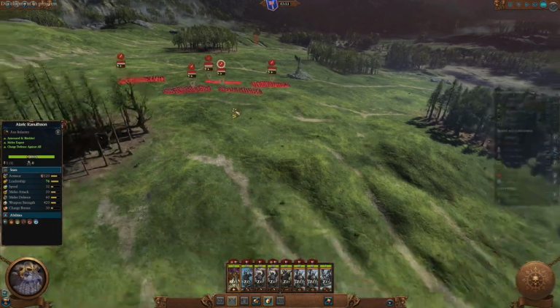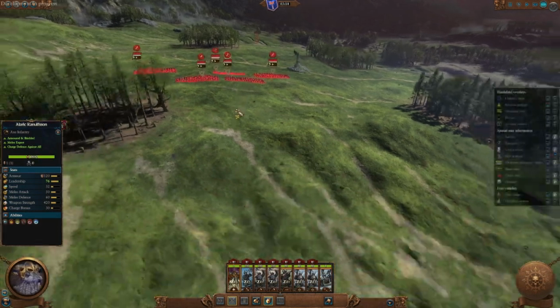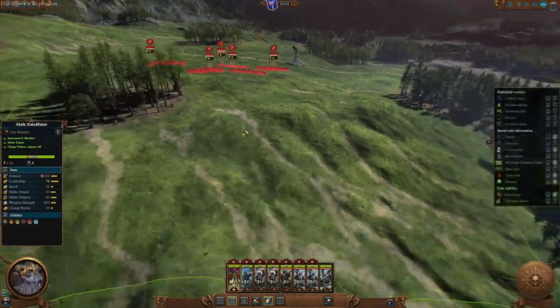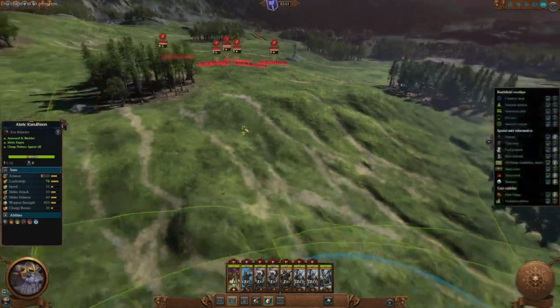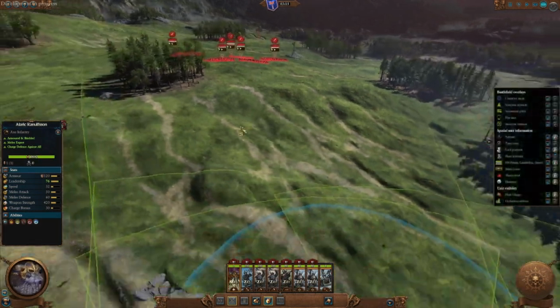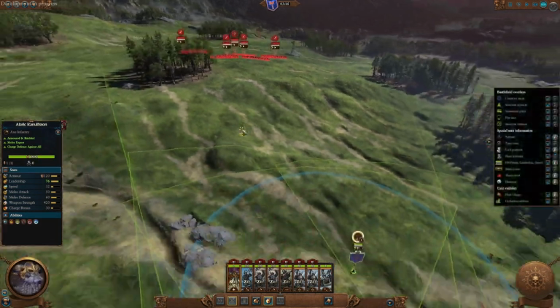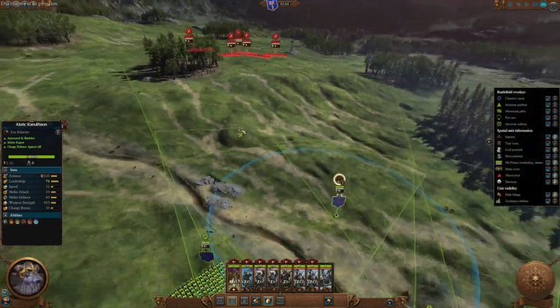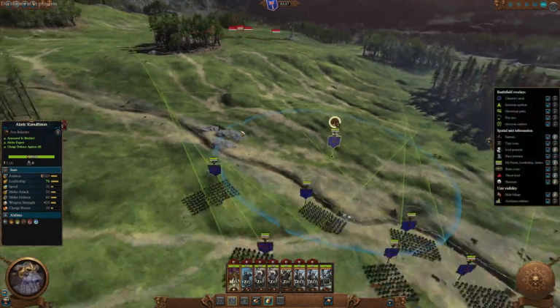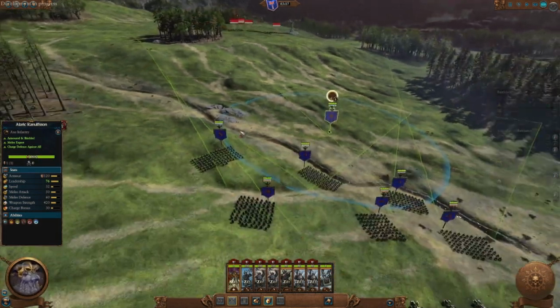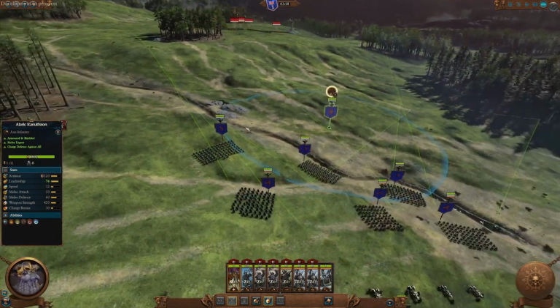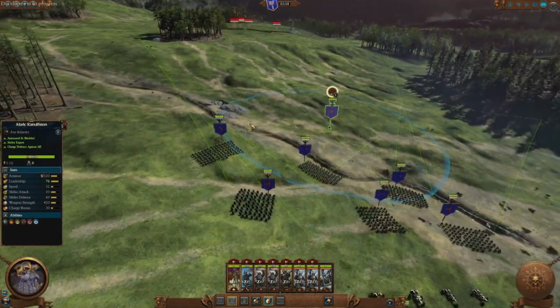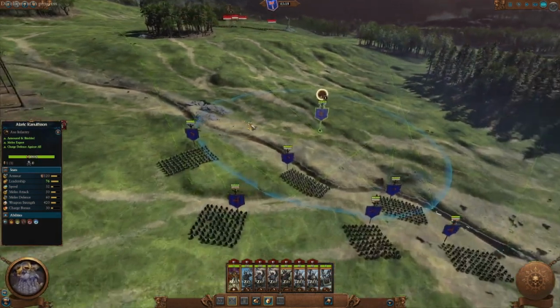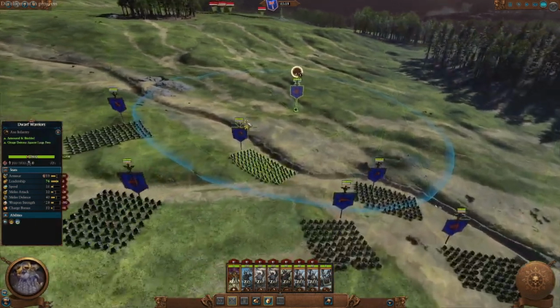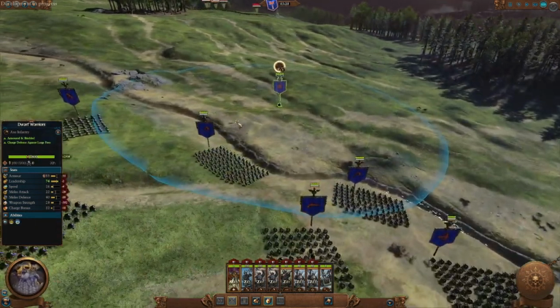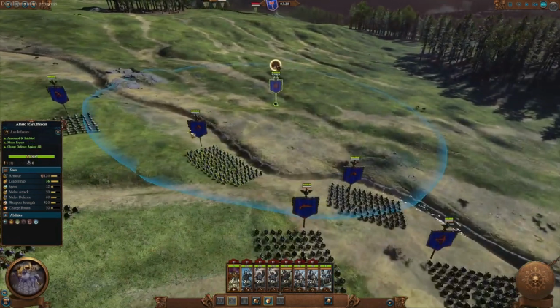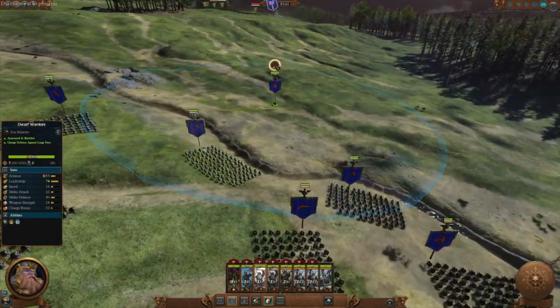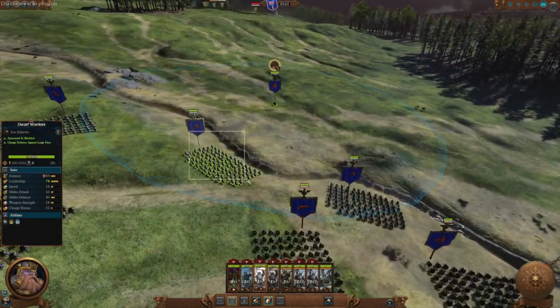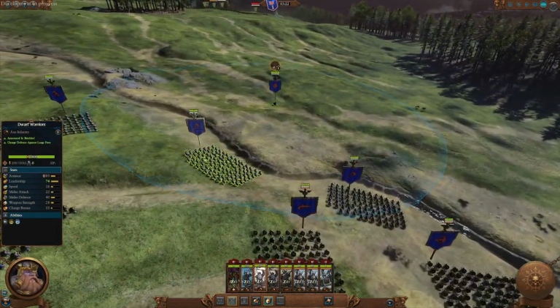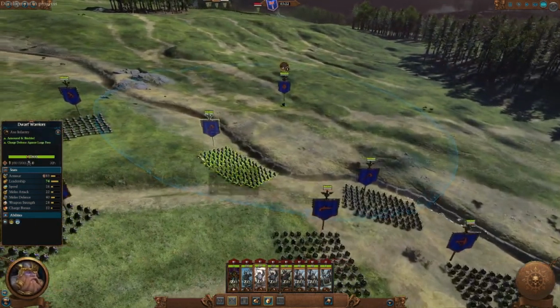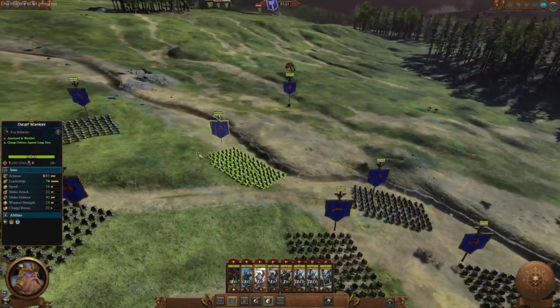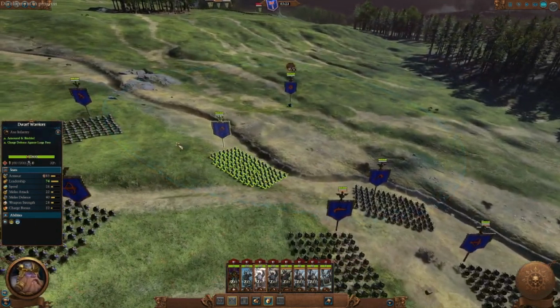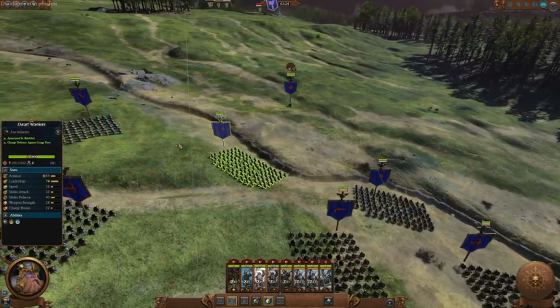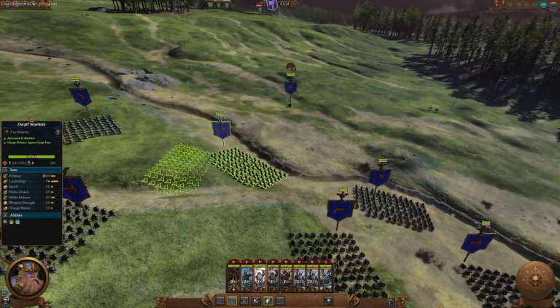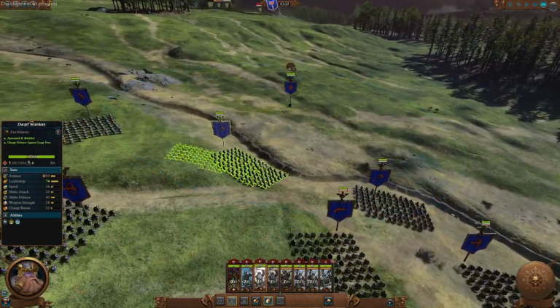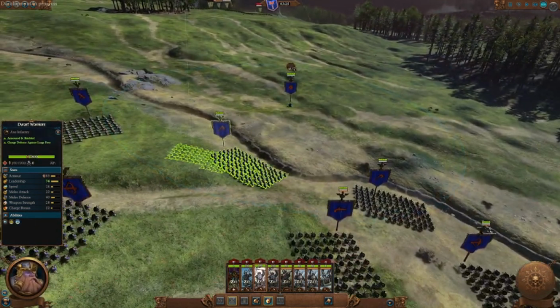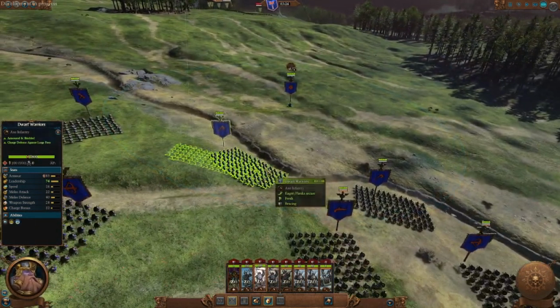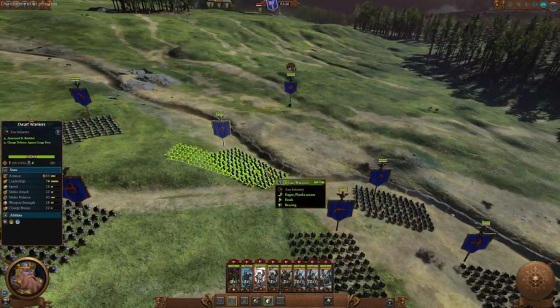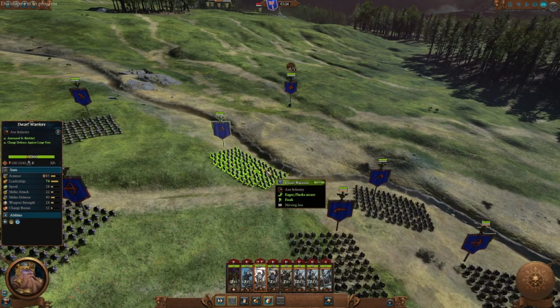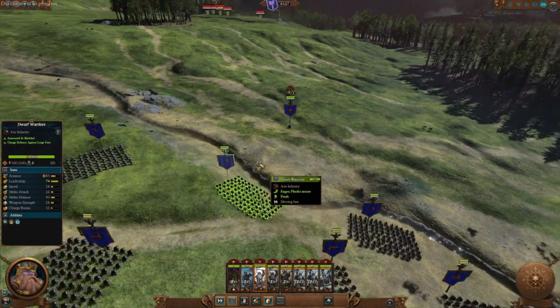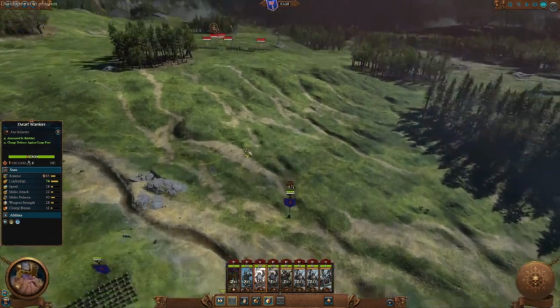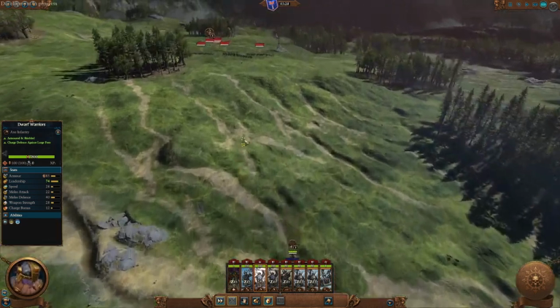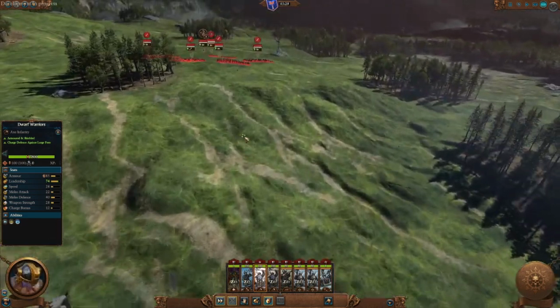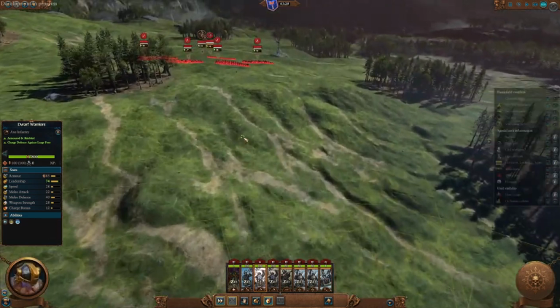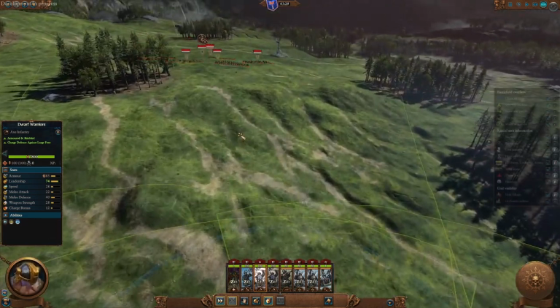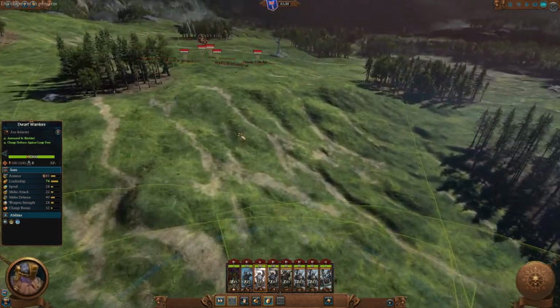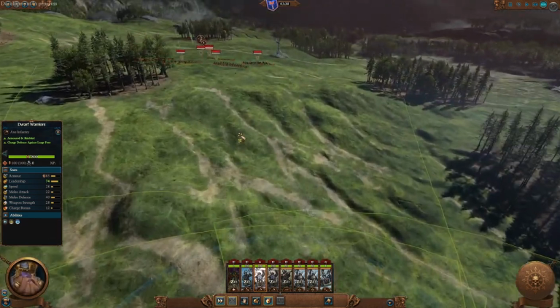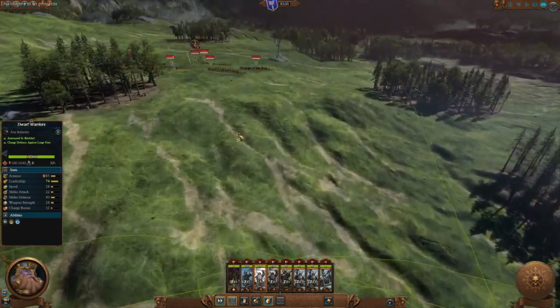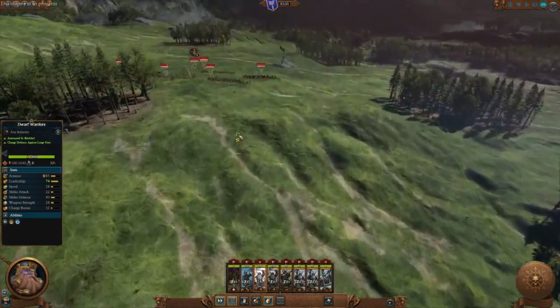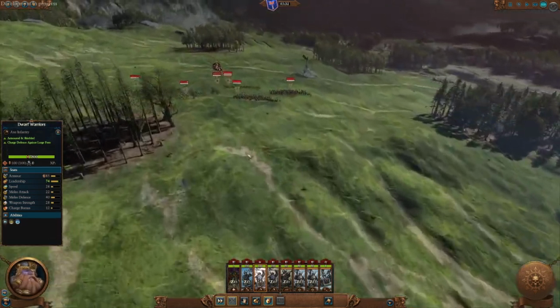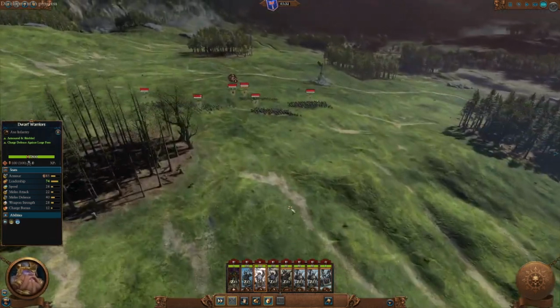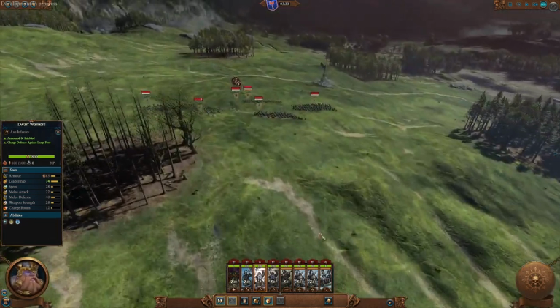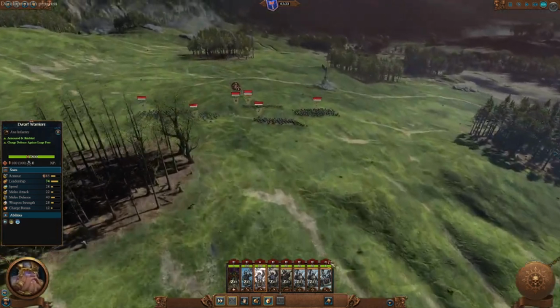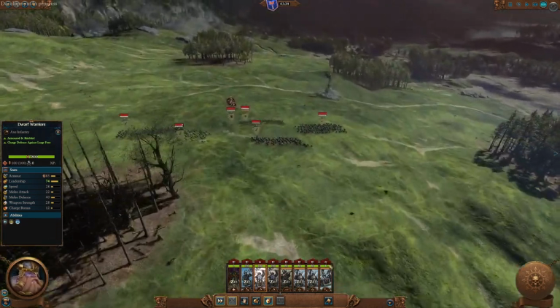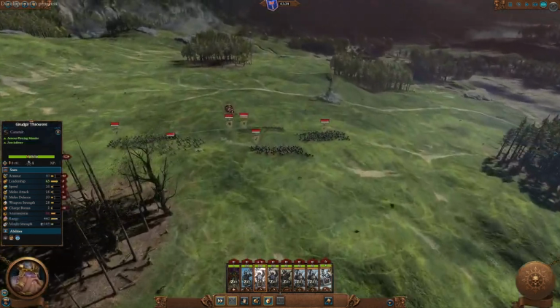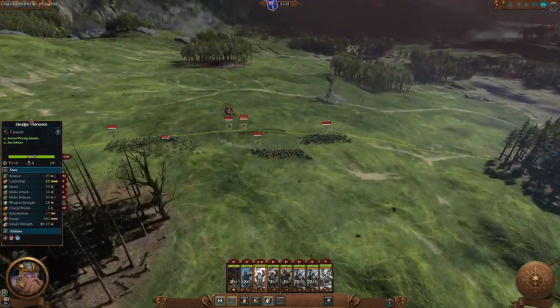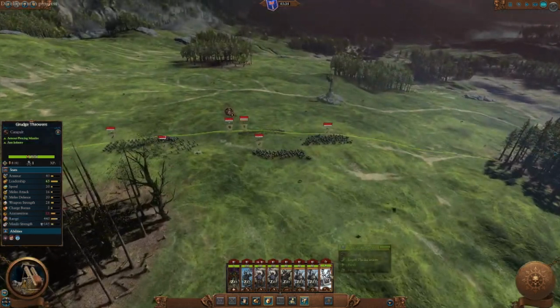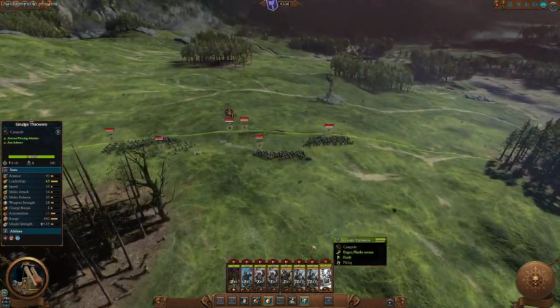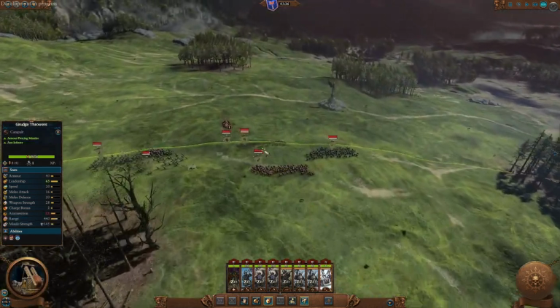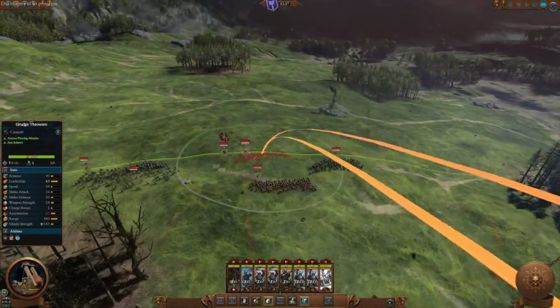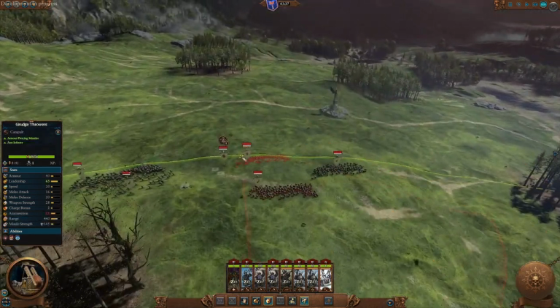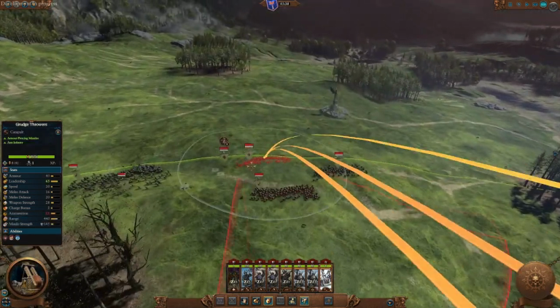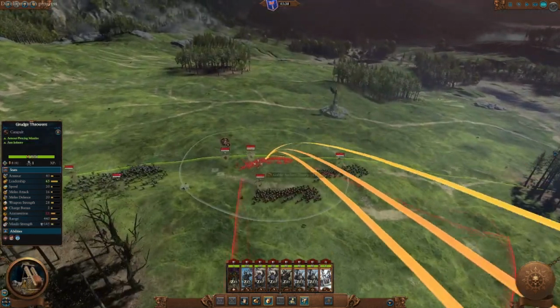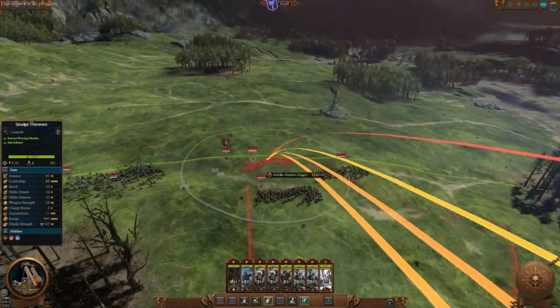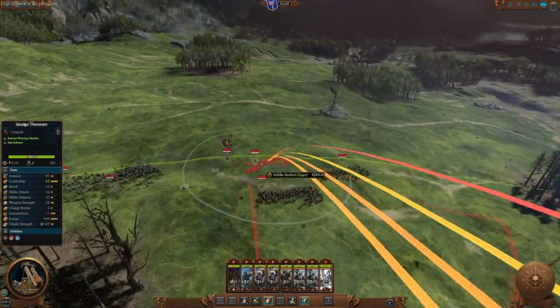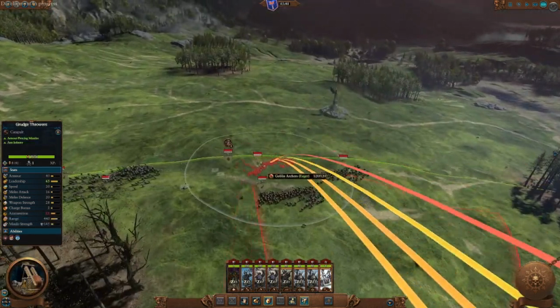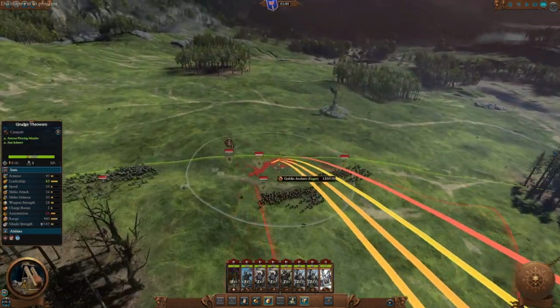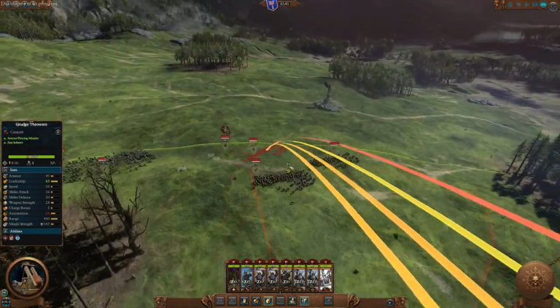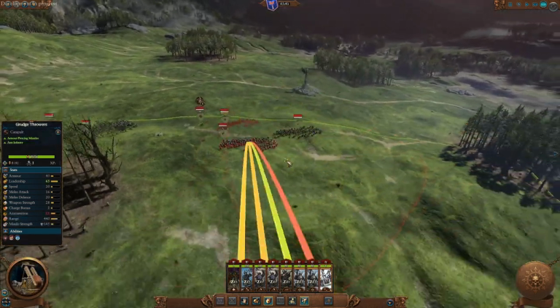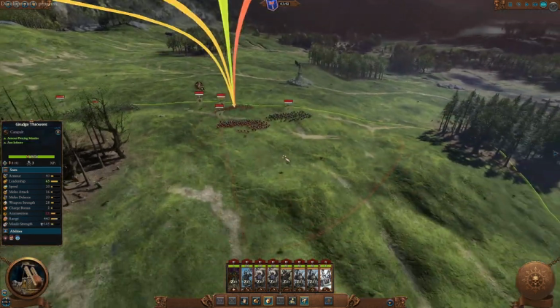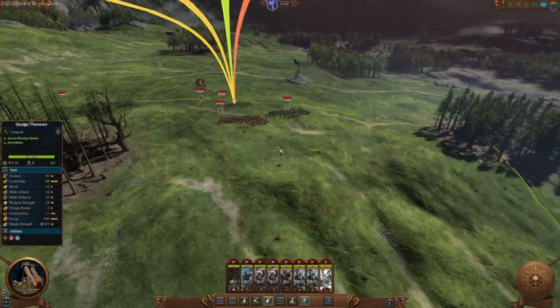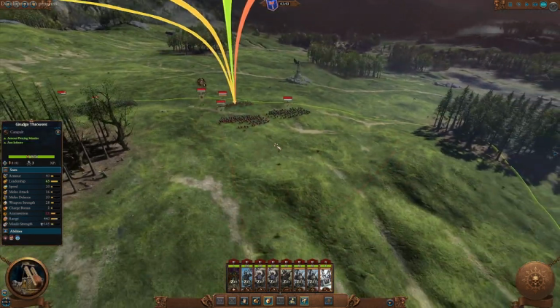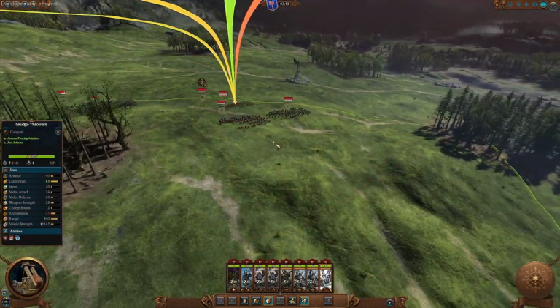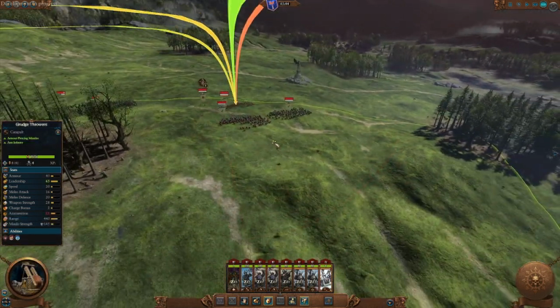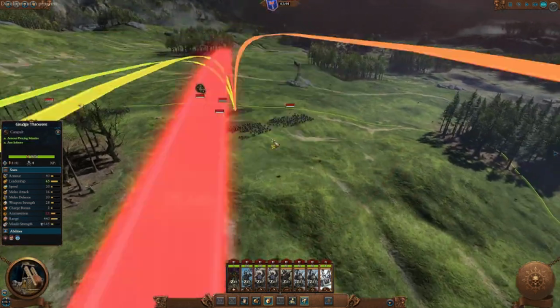It should be turn 4 and you should have a clan barracks. Move all your army into Balagar, disband Alric, and start building up your army.